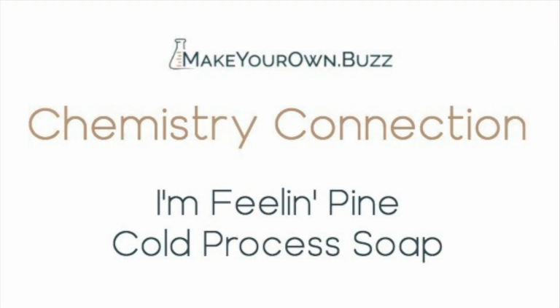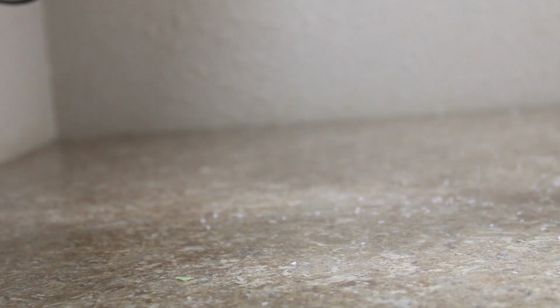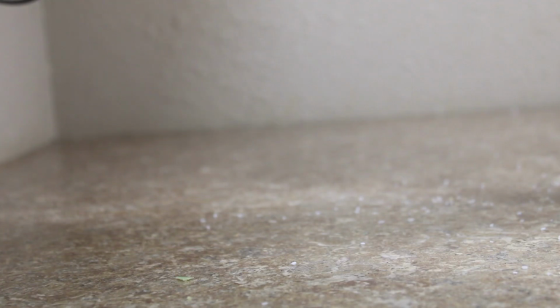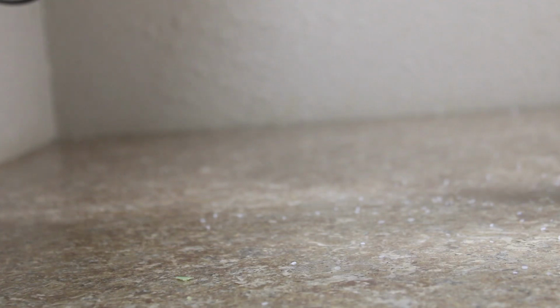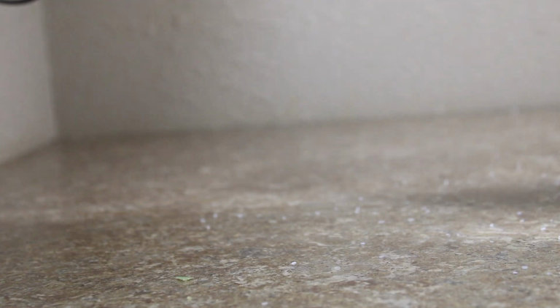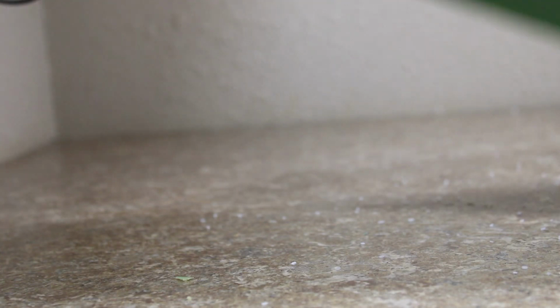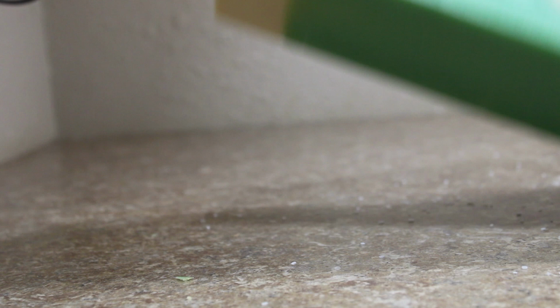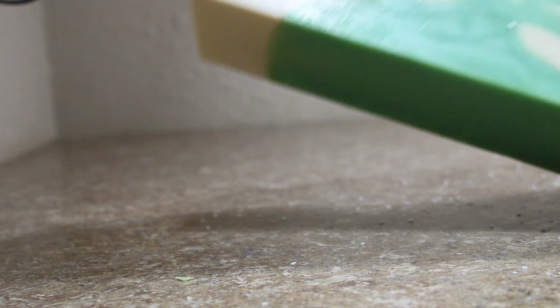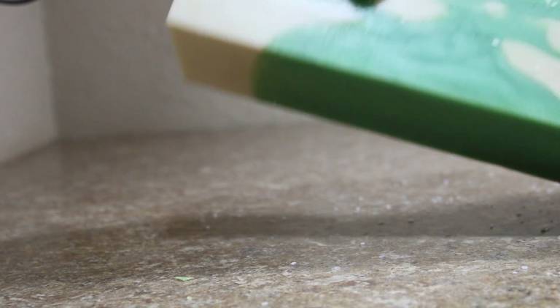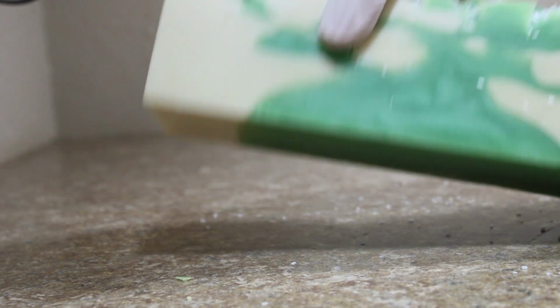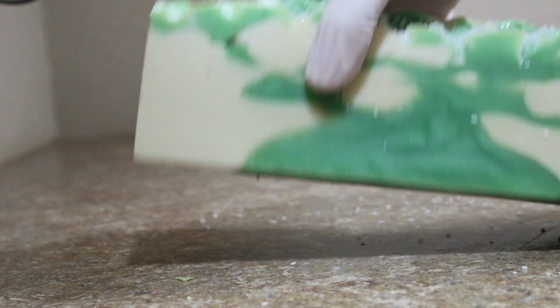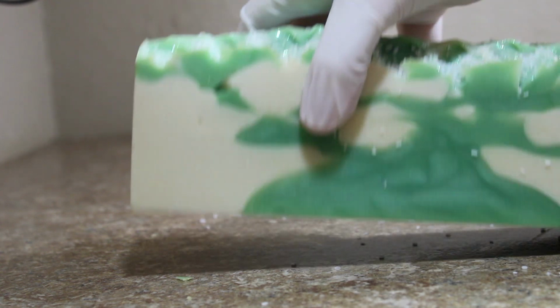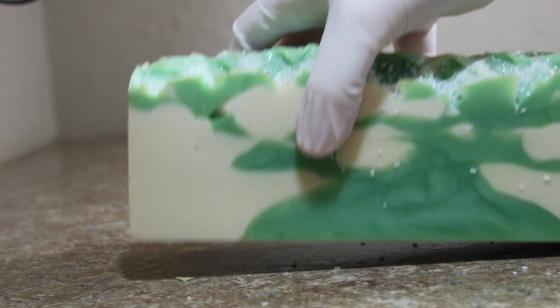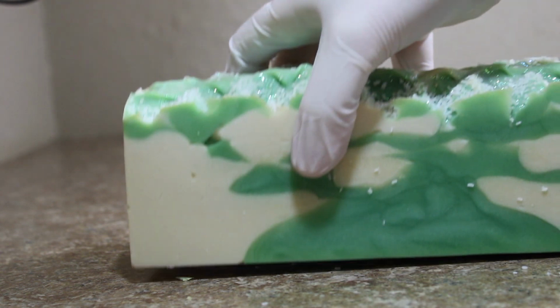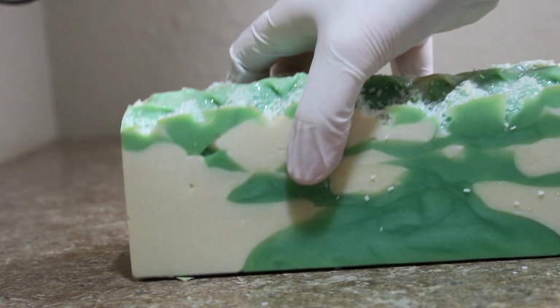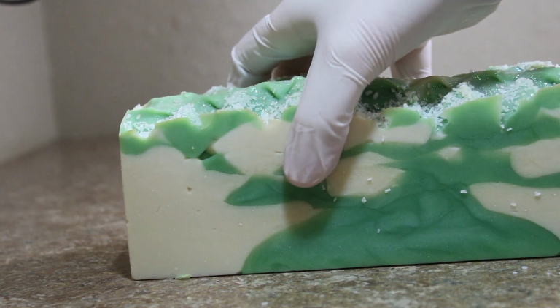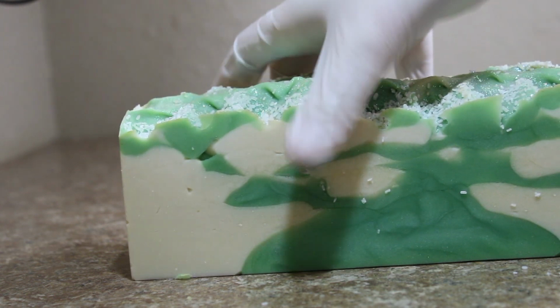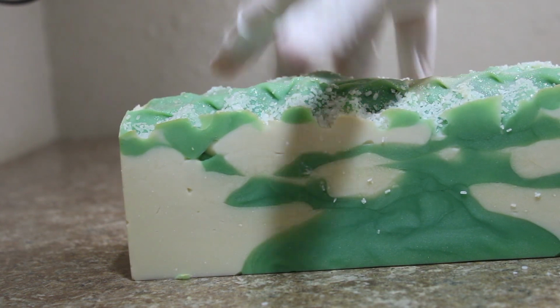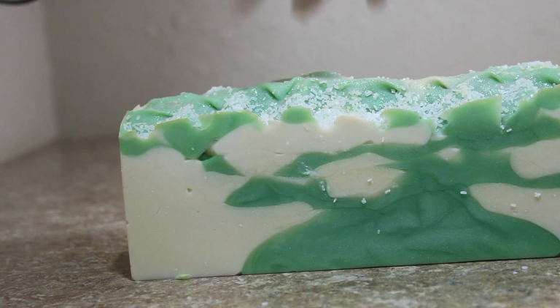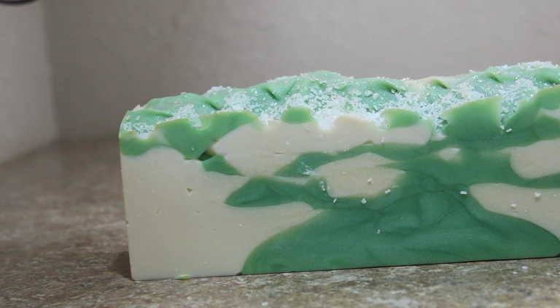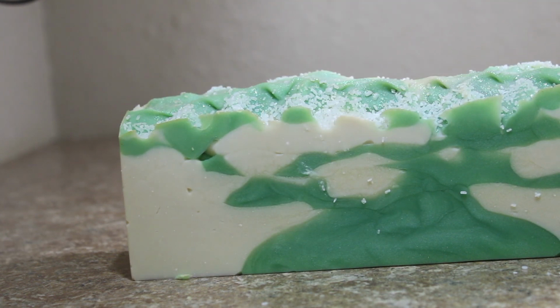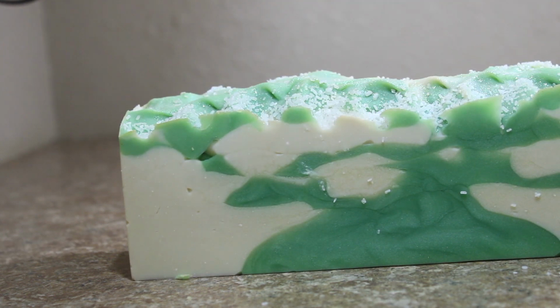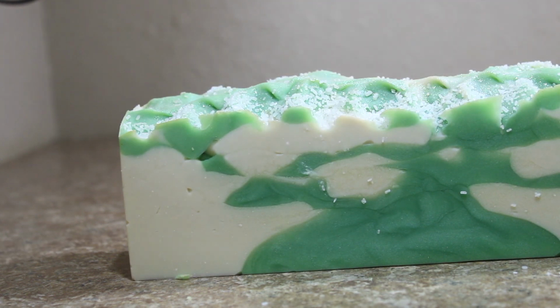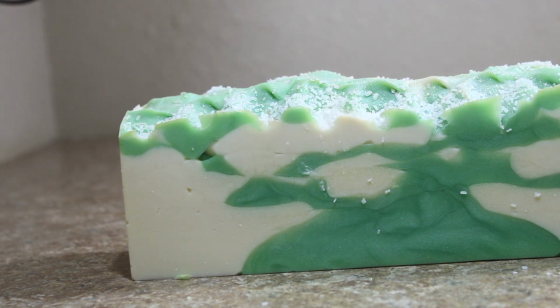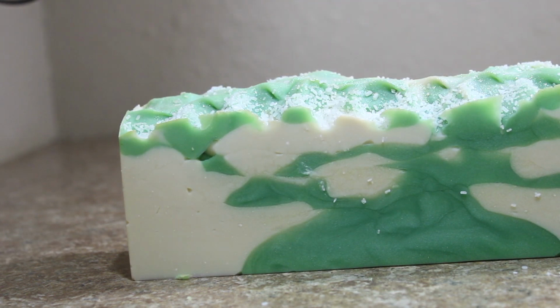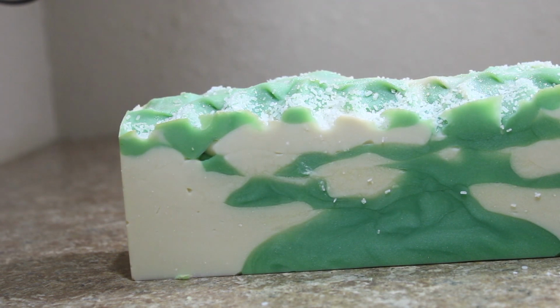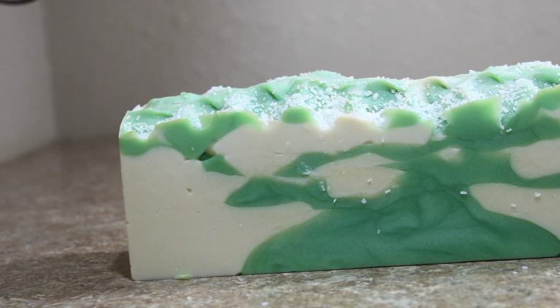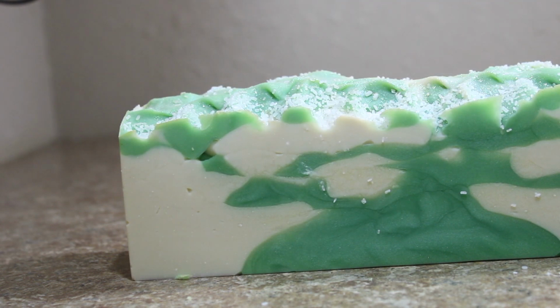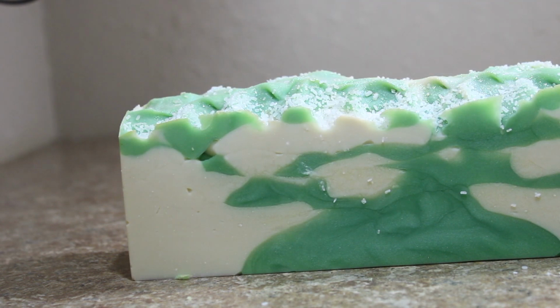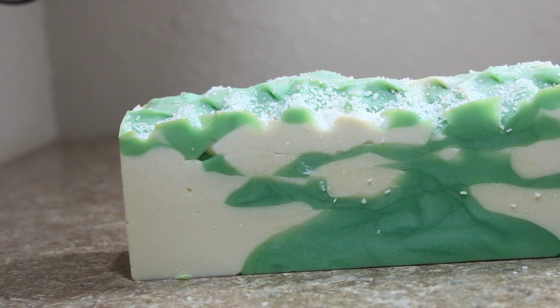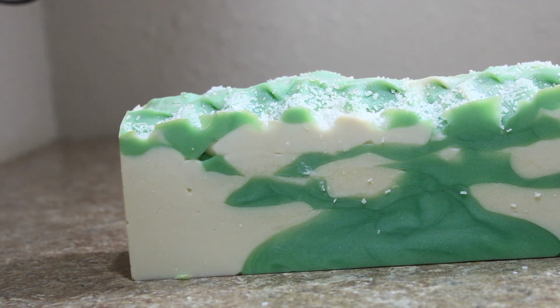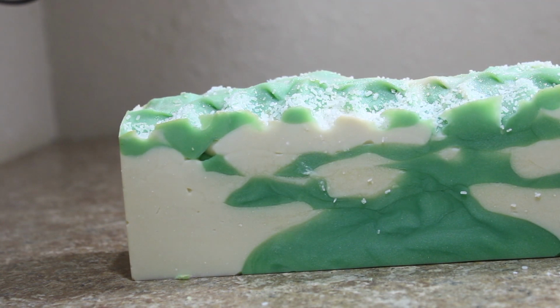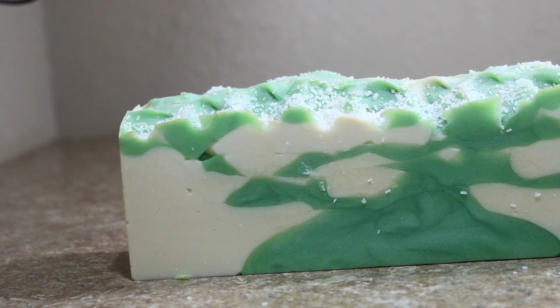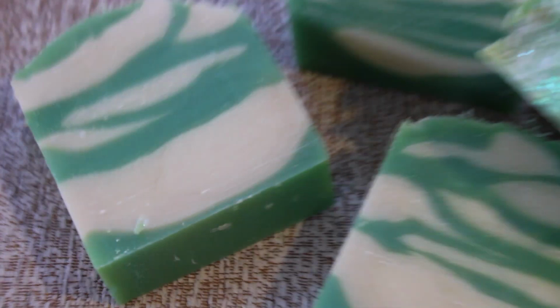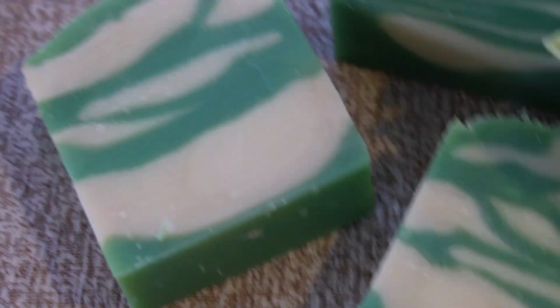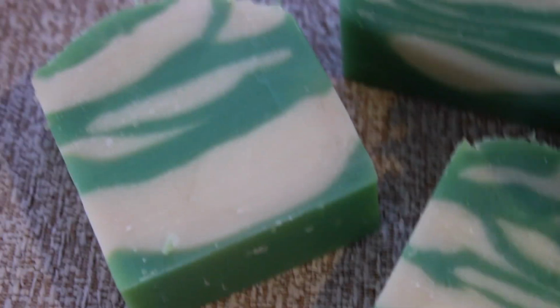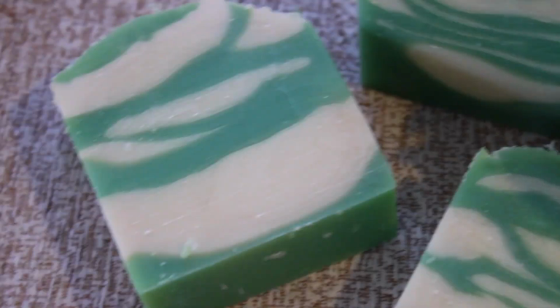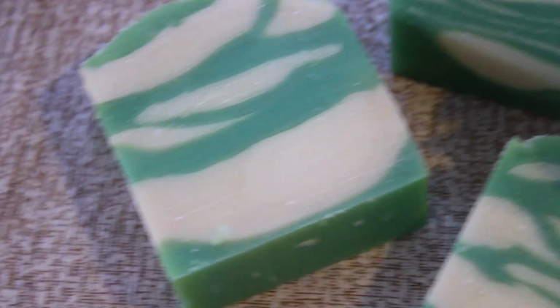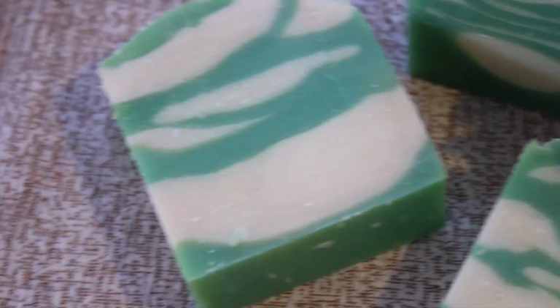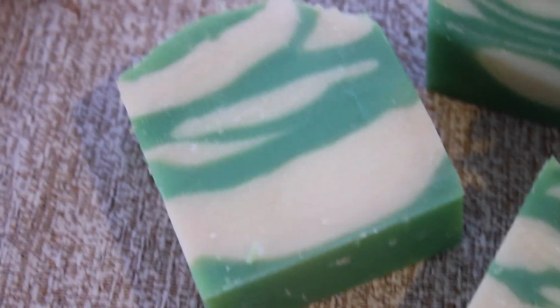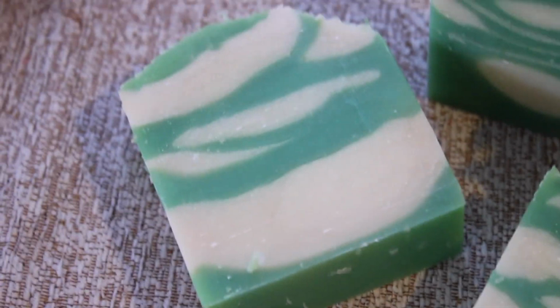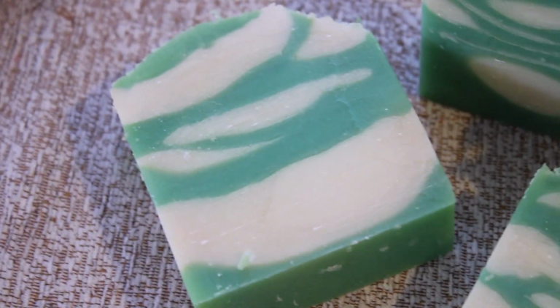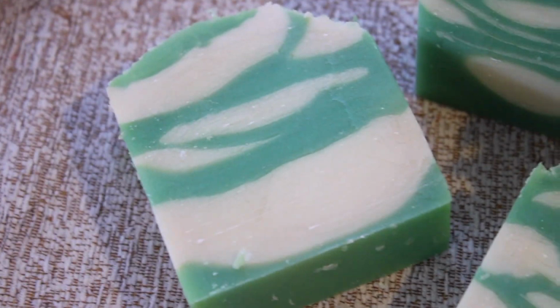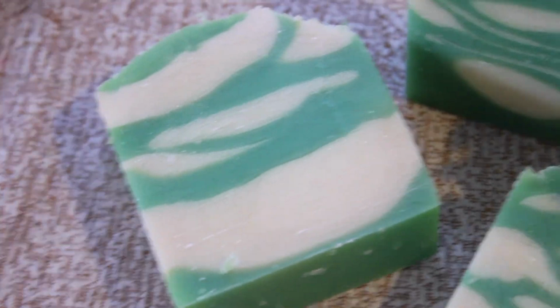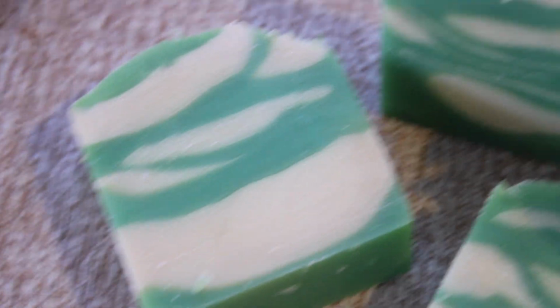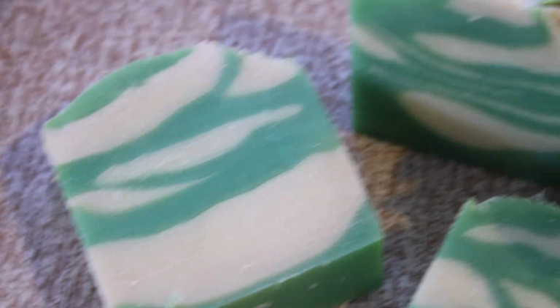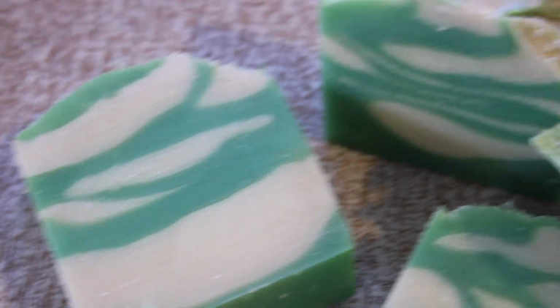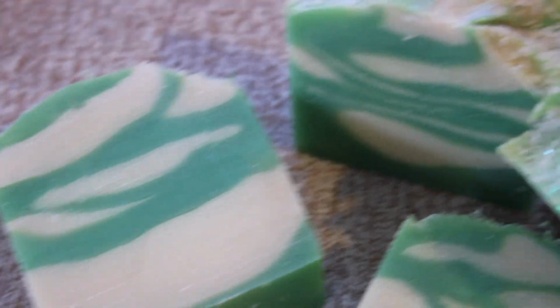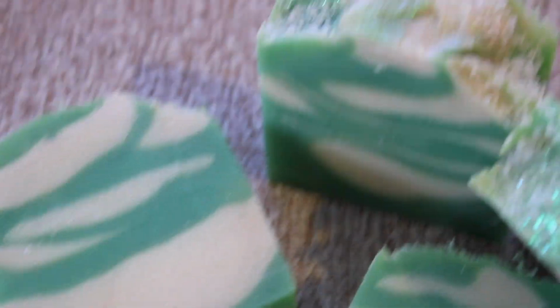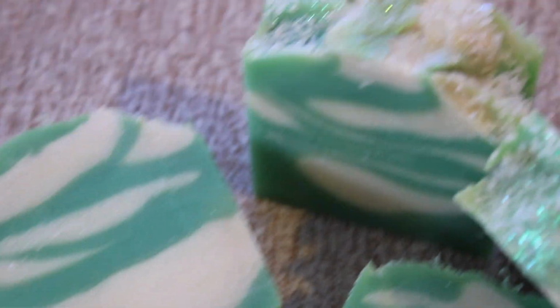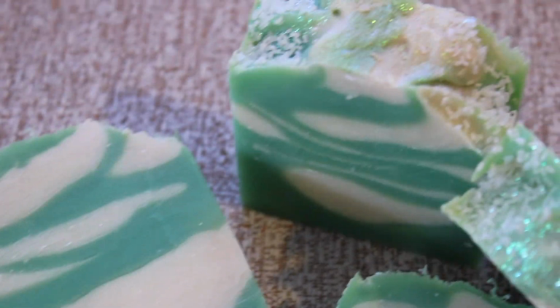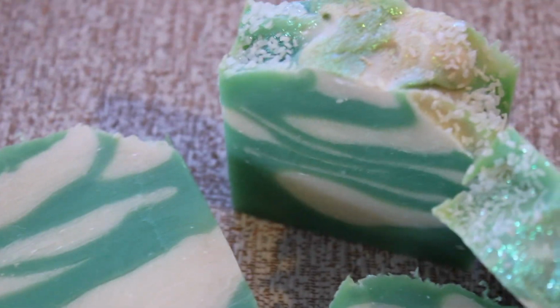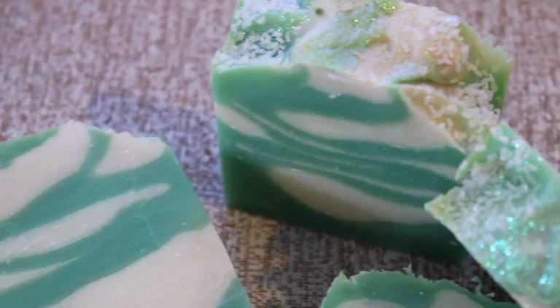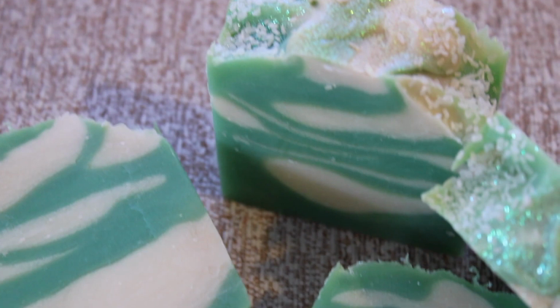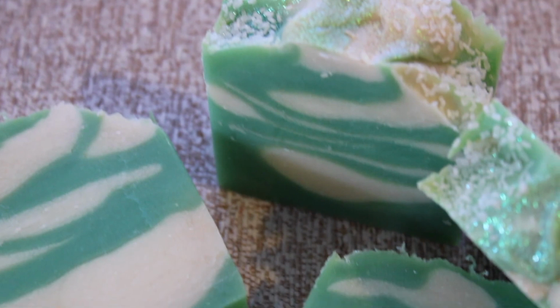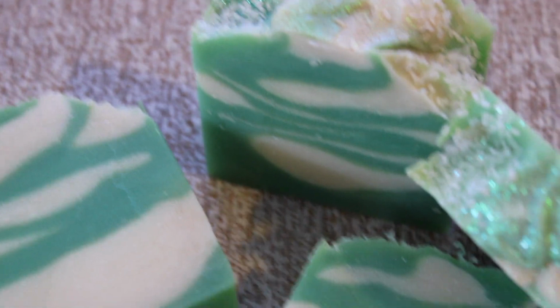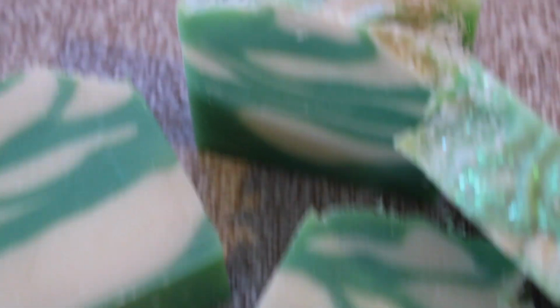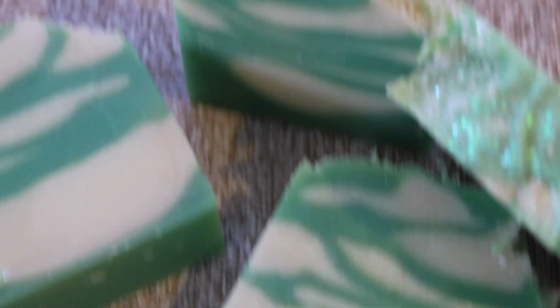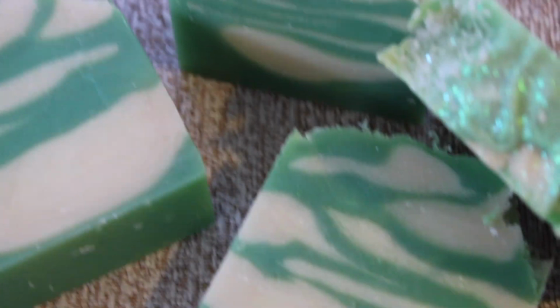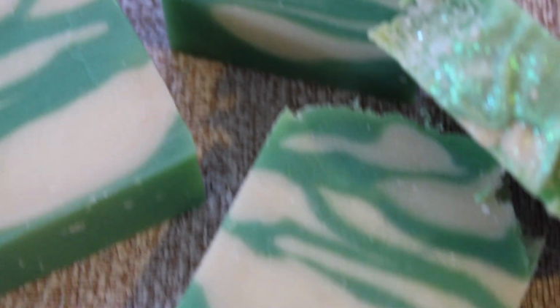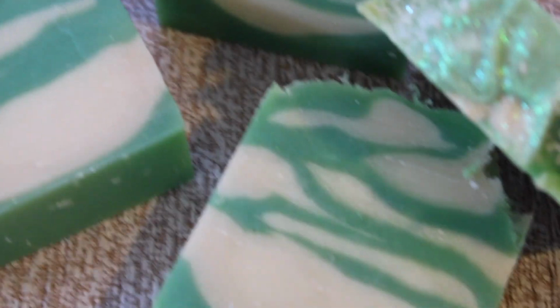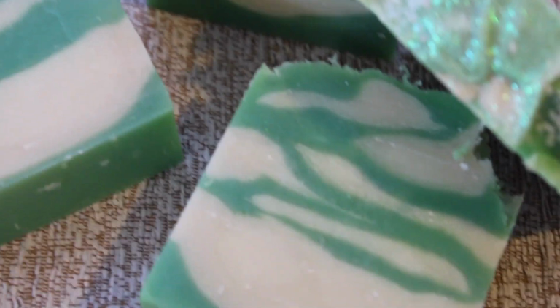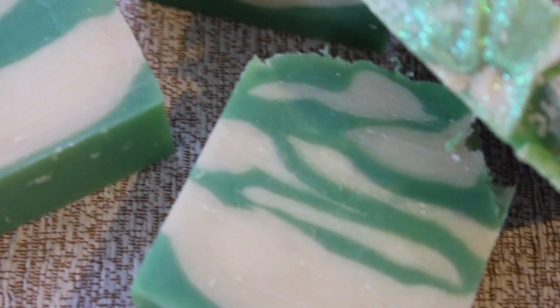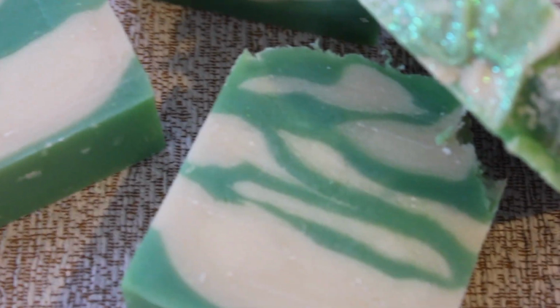Hi everyone, welcome back to the channel. Today we're going to be making a Christmas themed soap called I'm Feeling Pine.